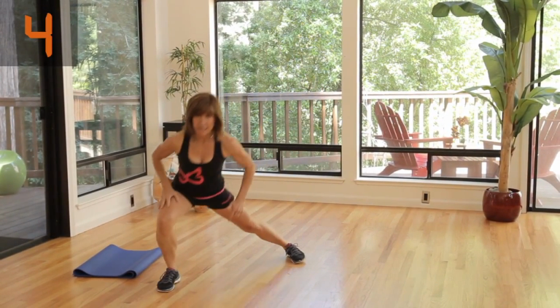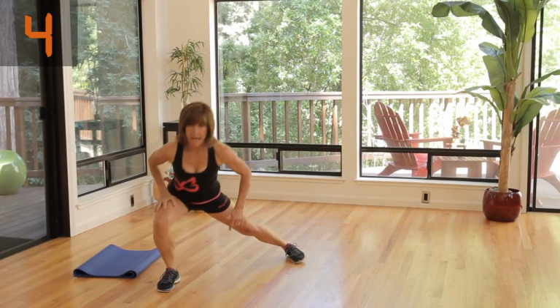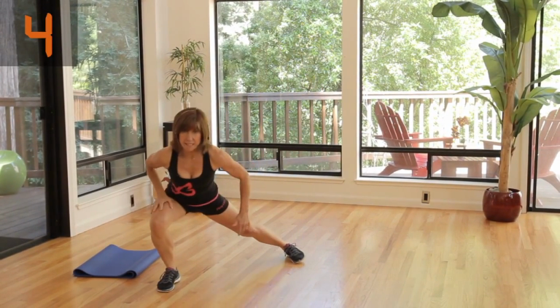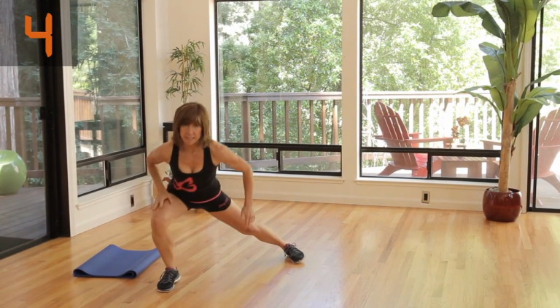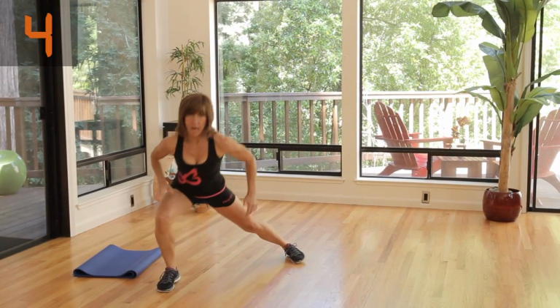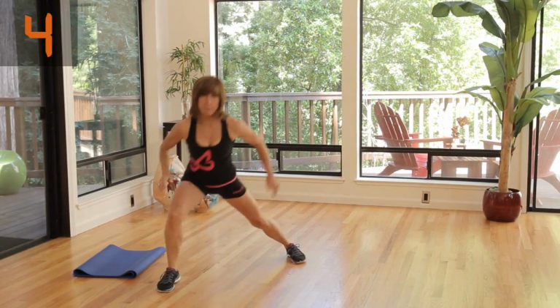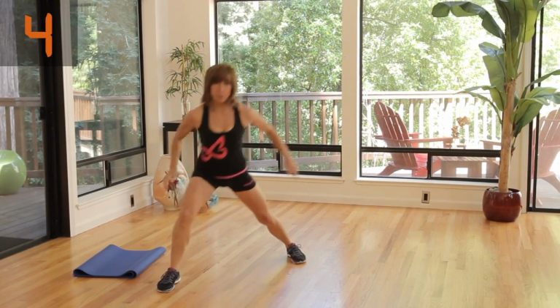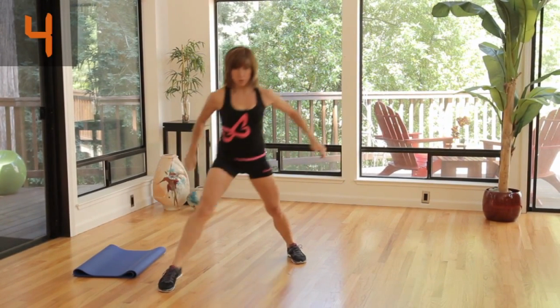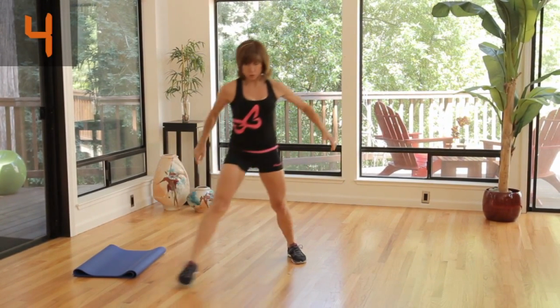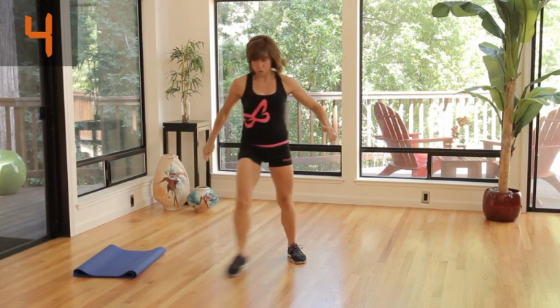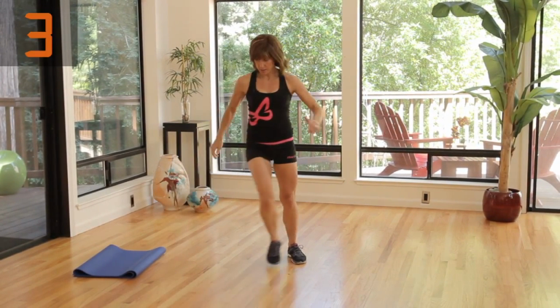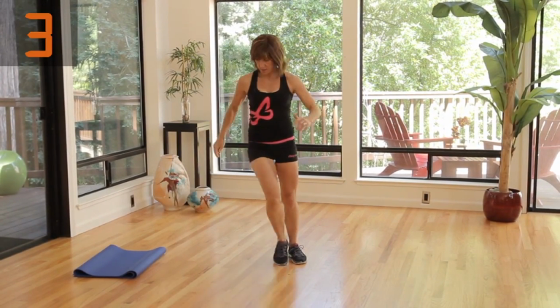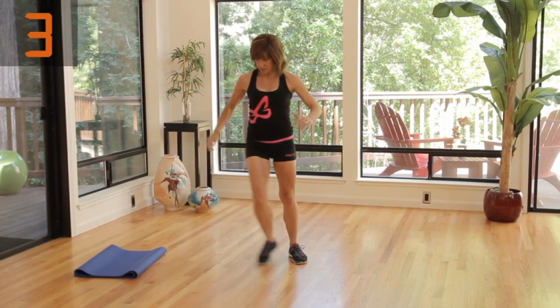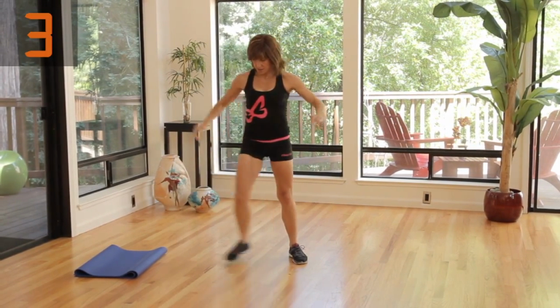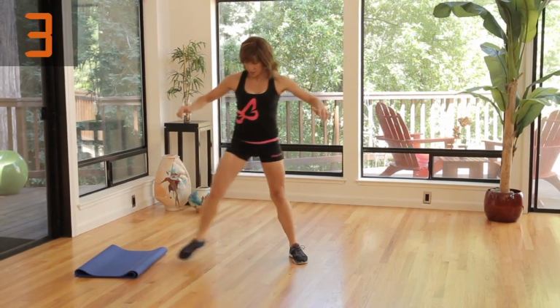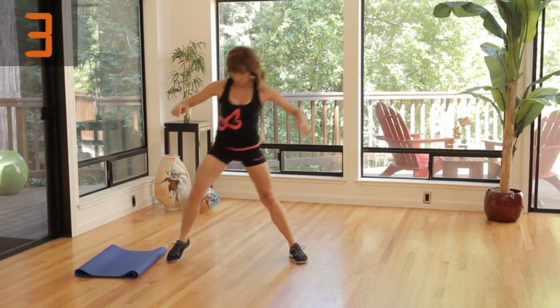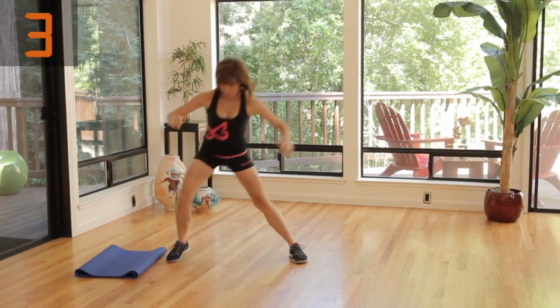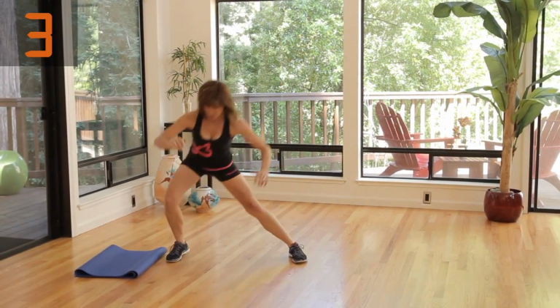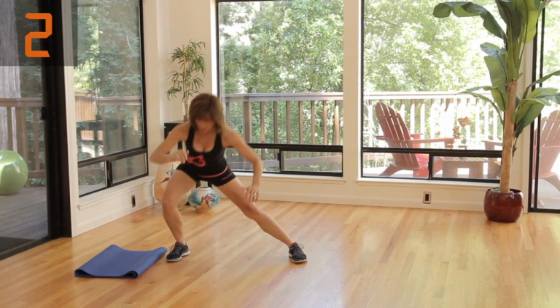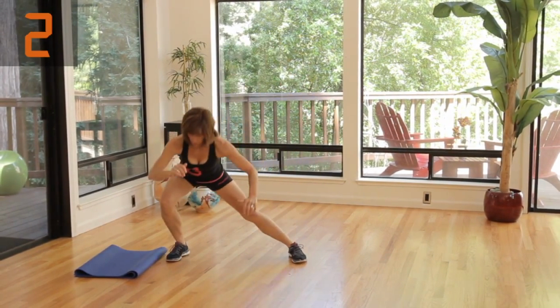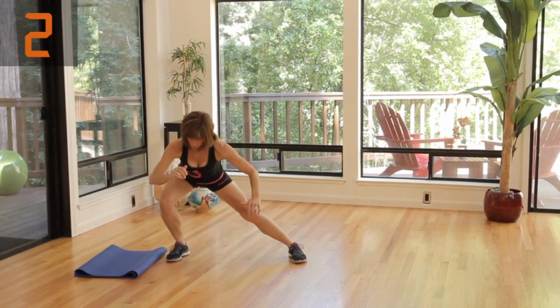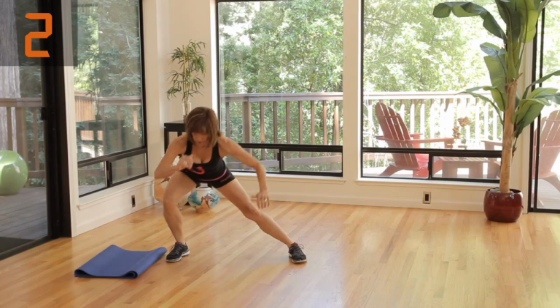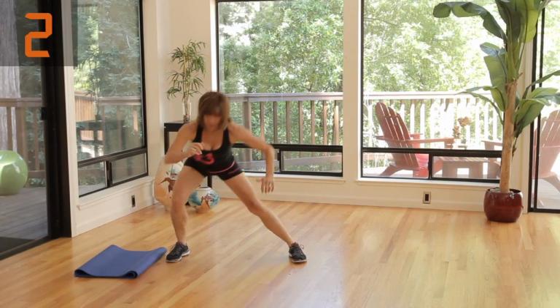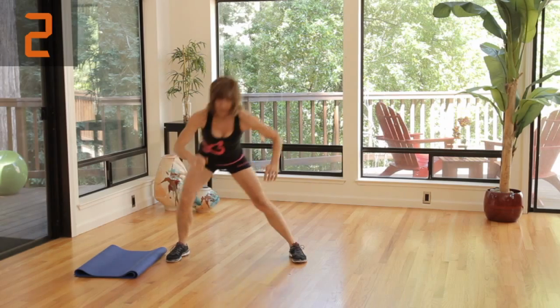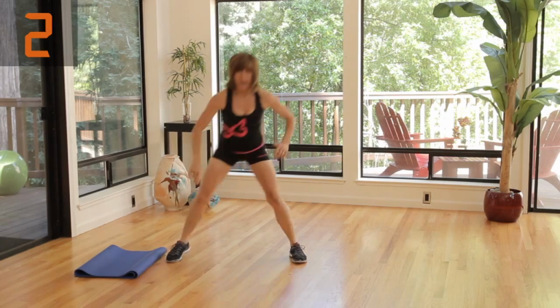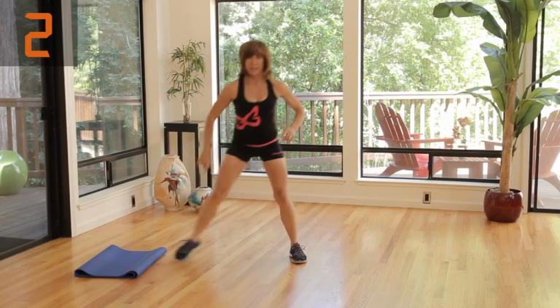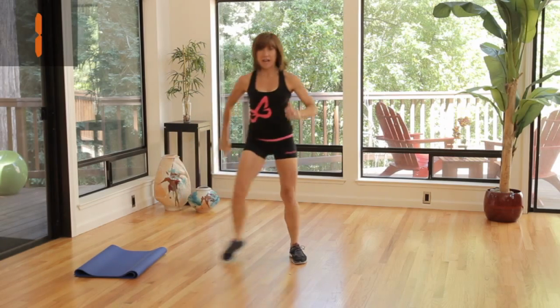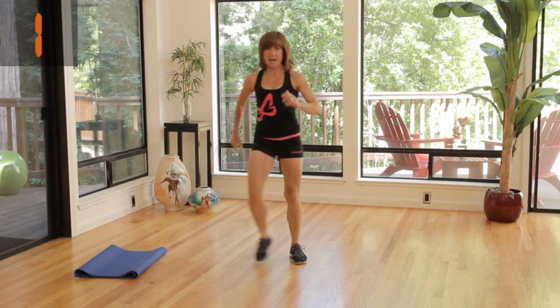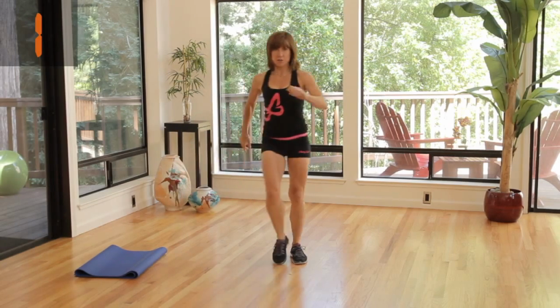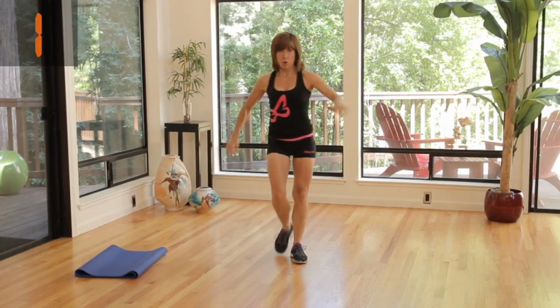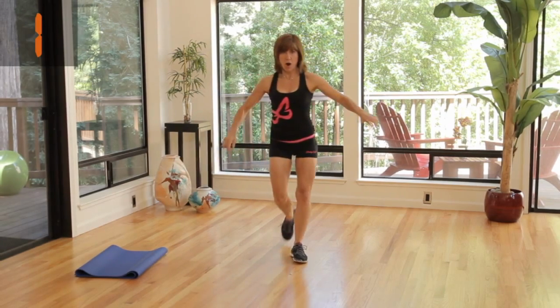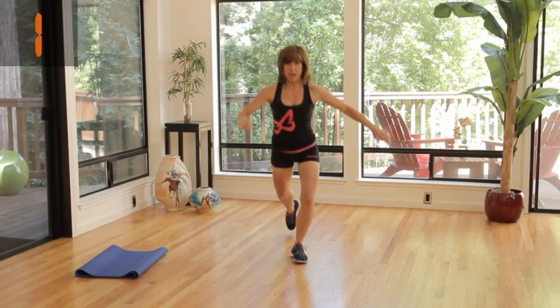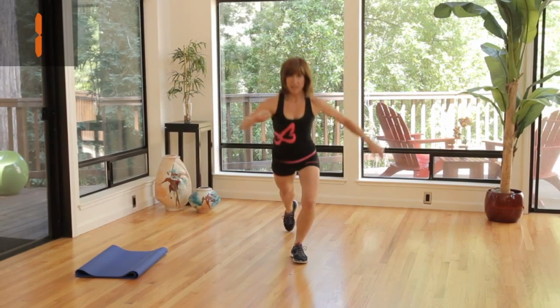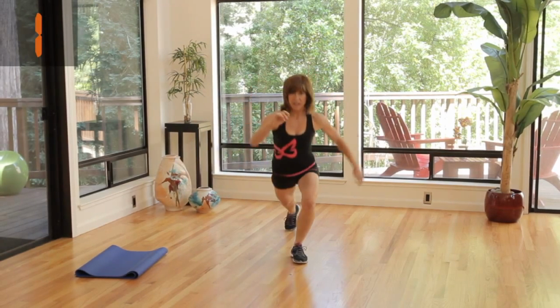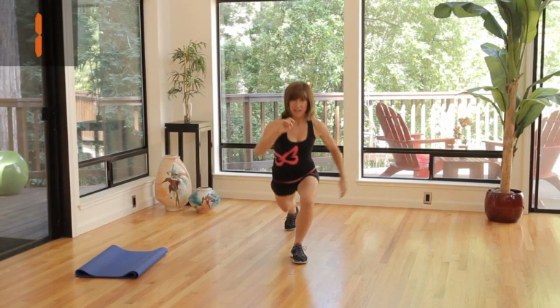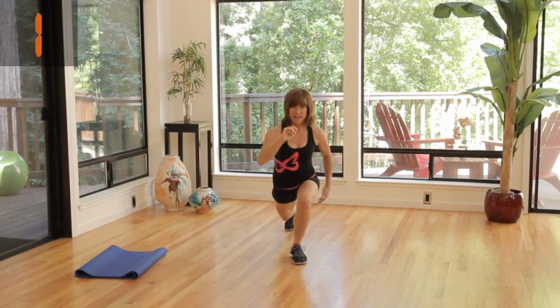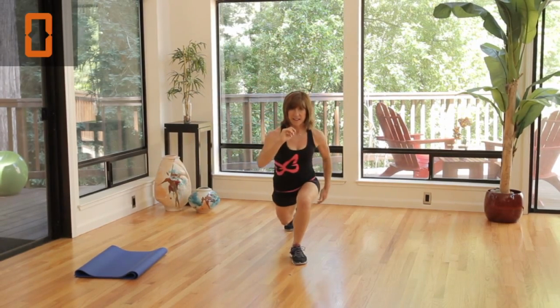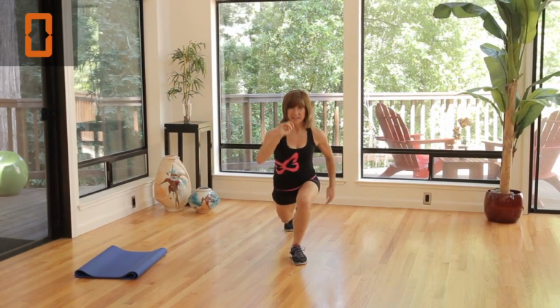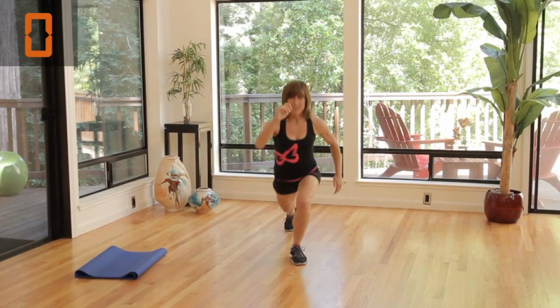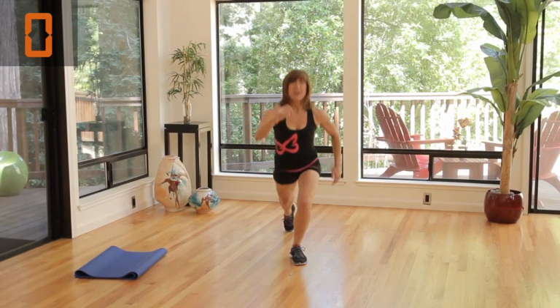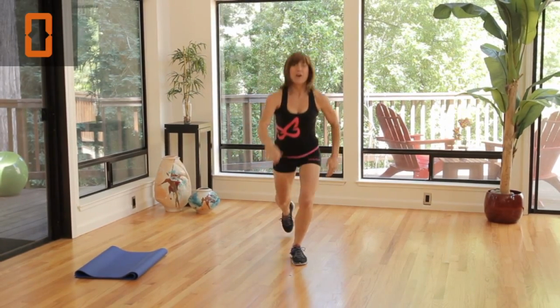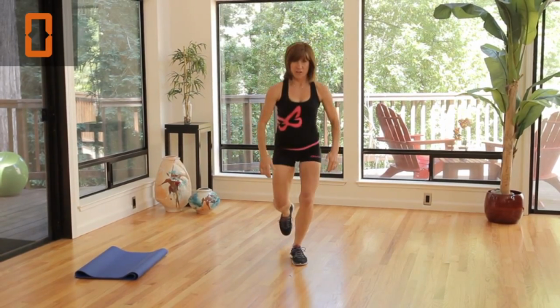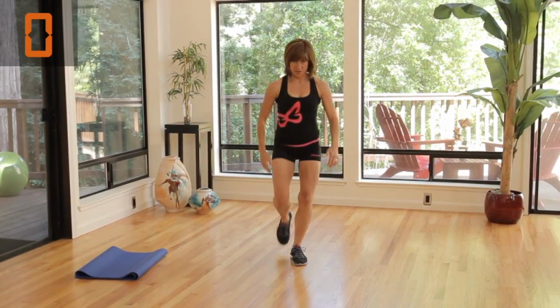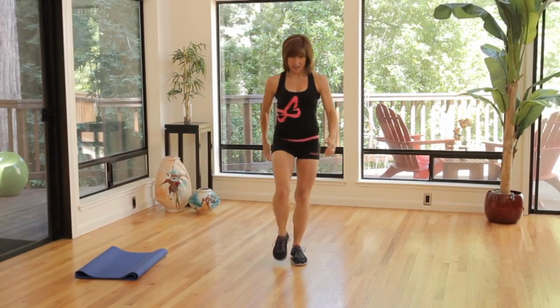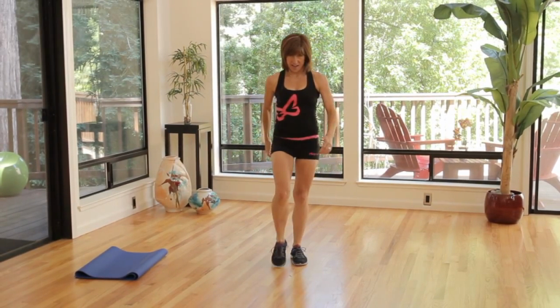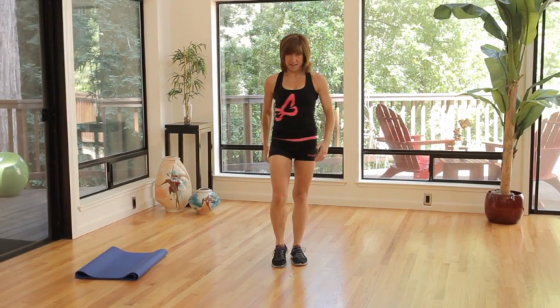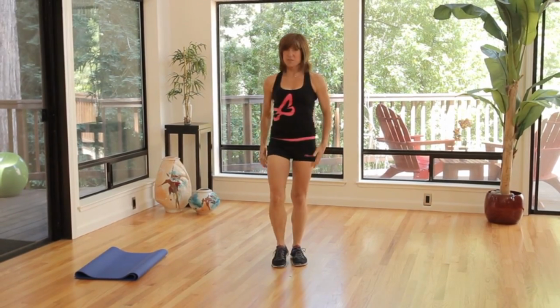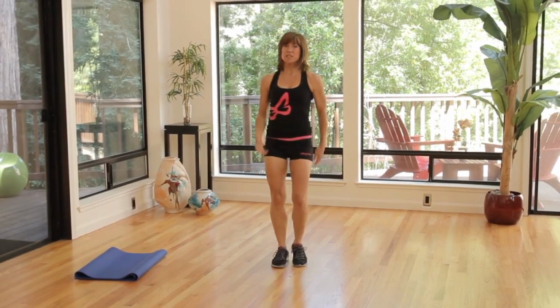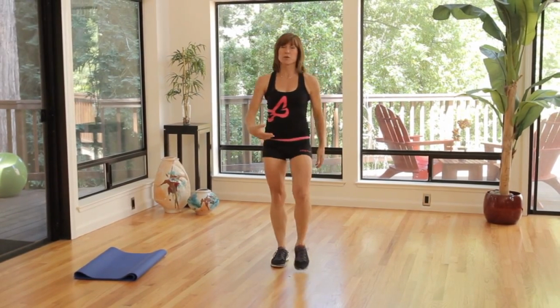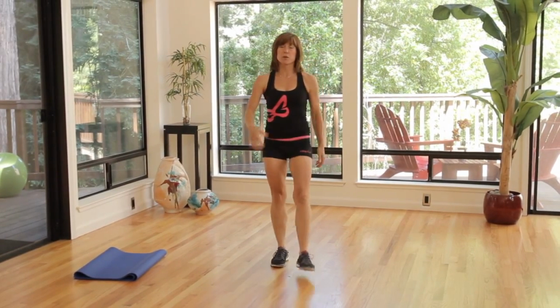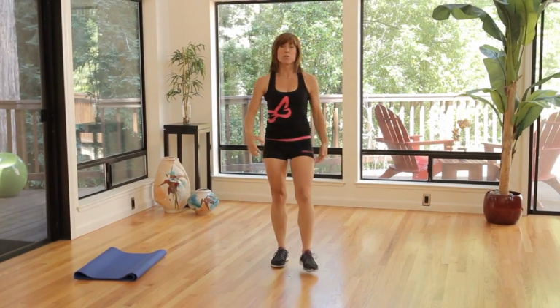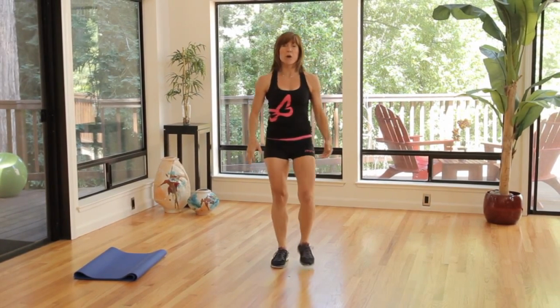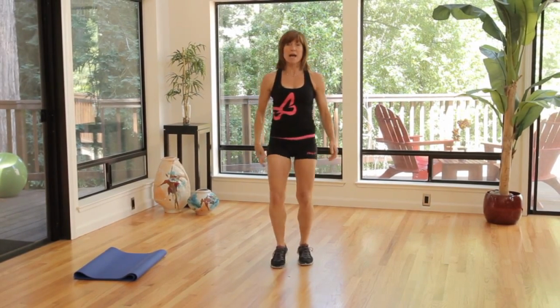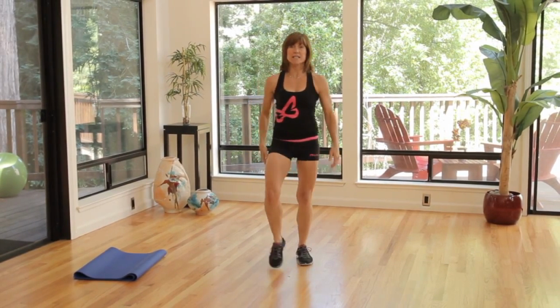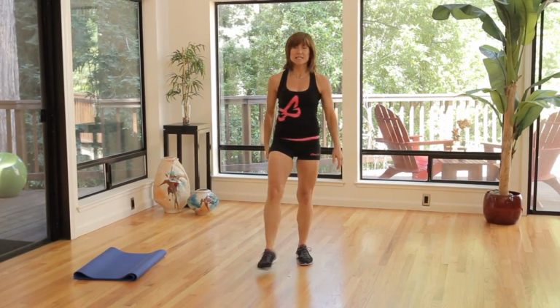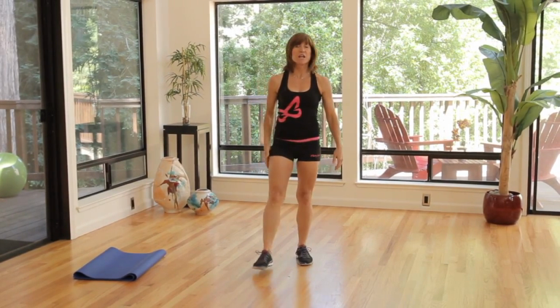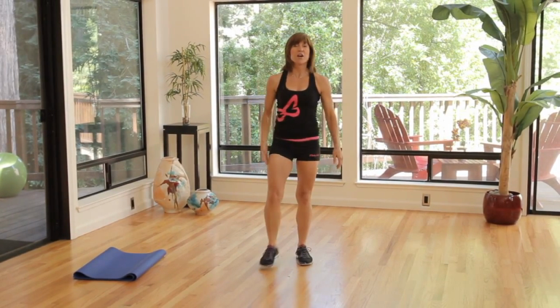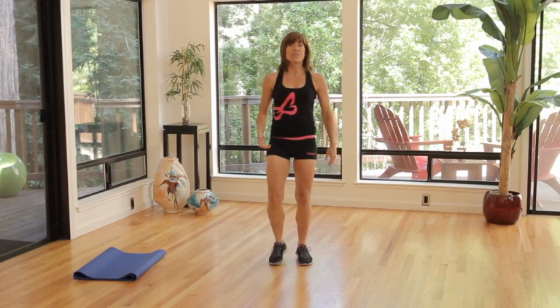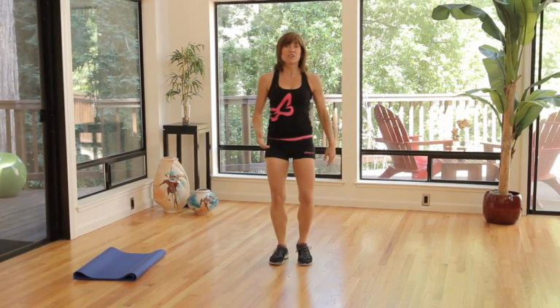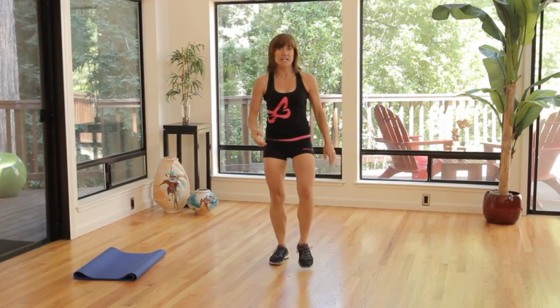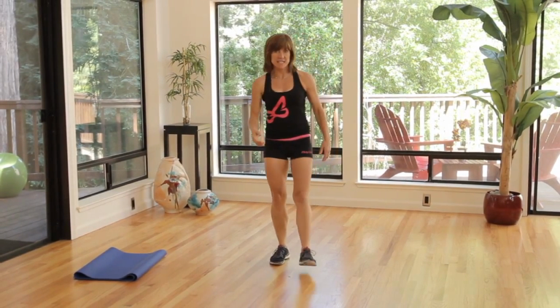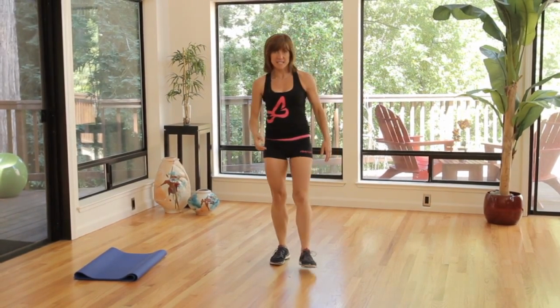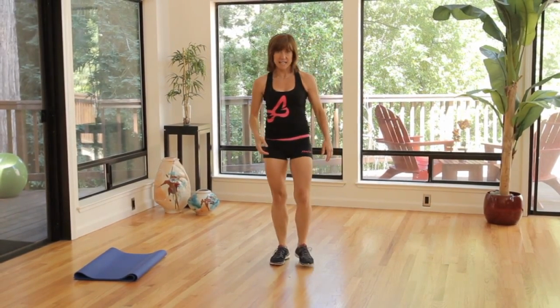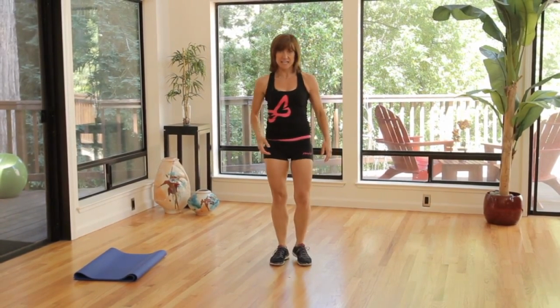Last time through. Here we go. And last one. So we rest for 10 seconds.